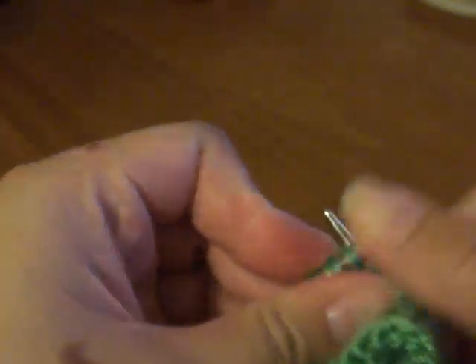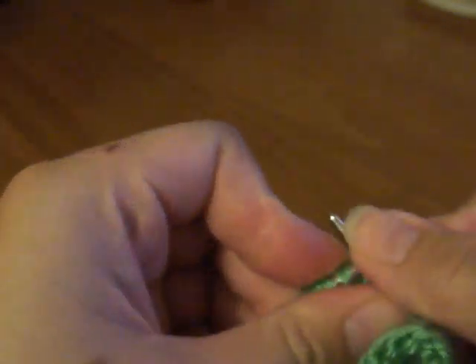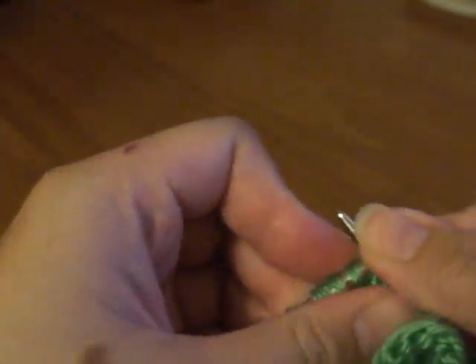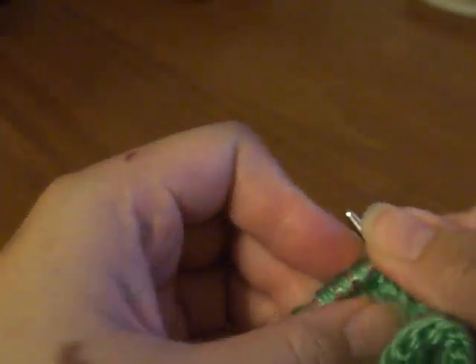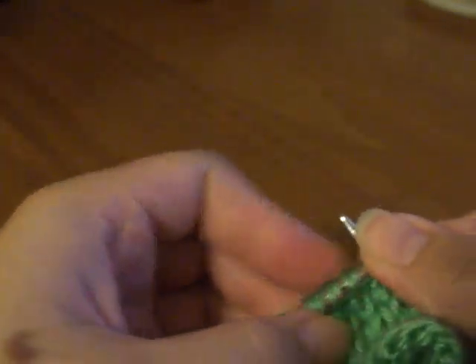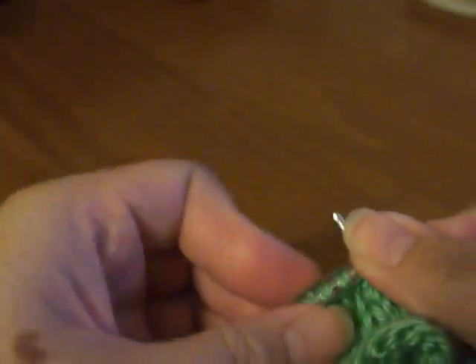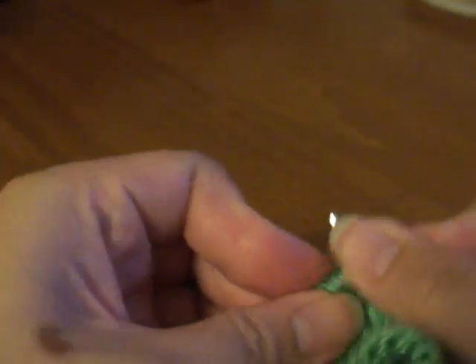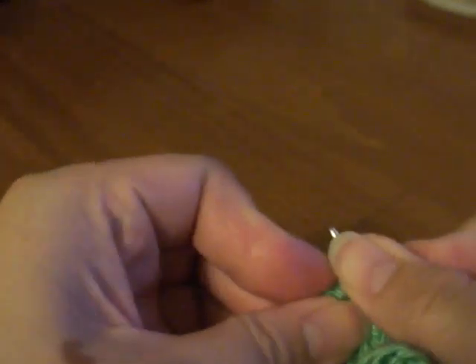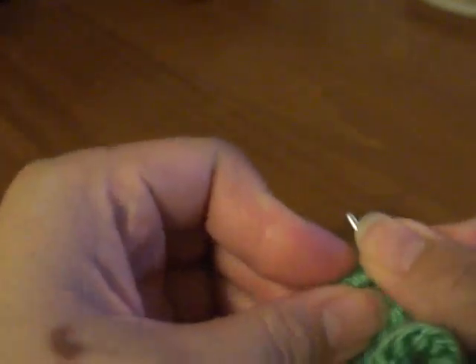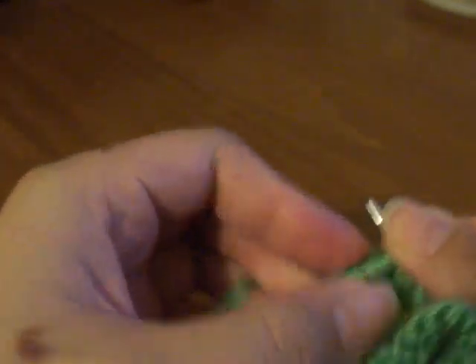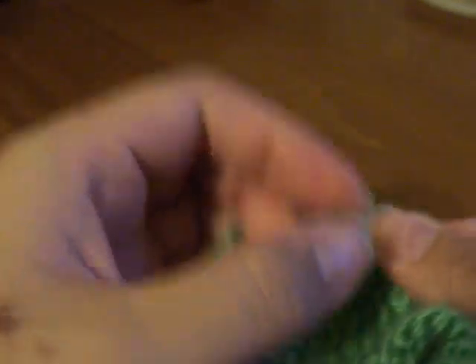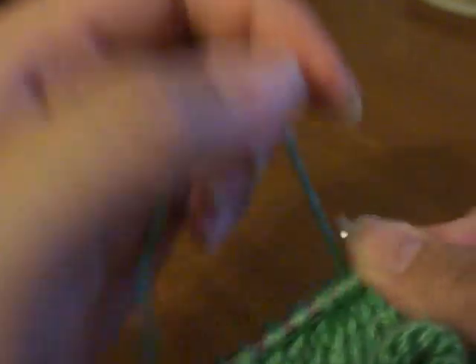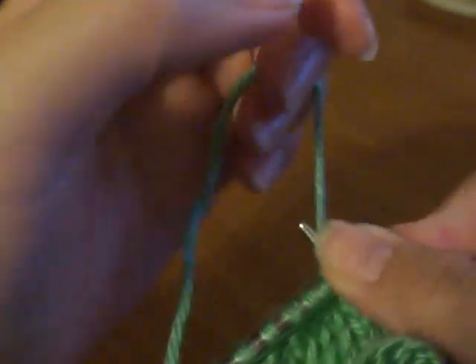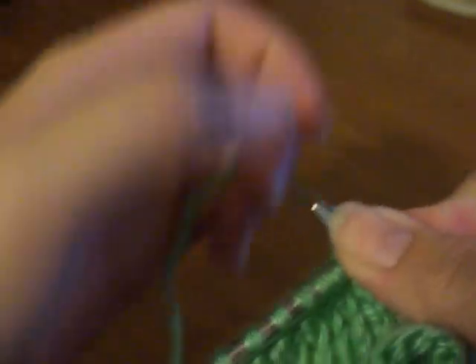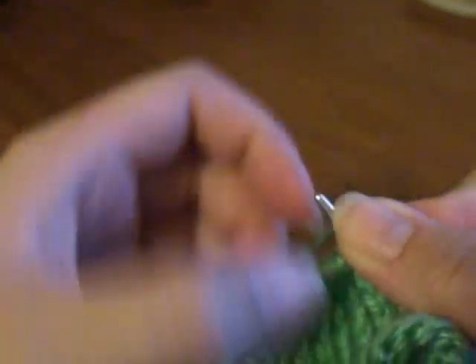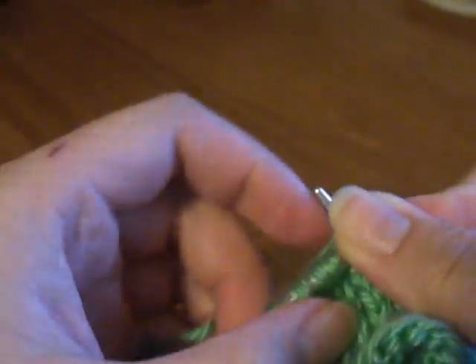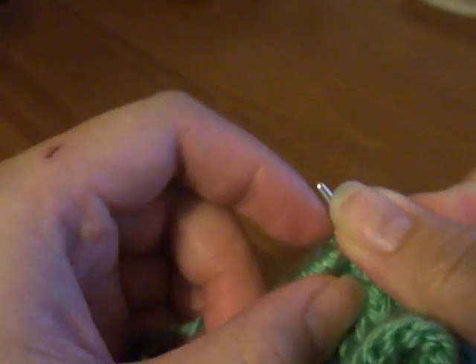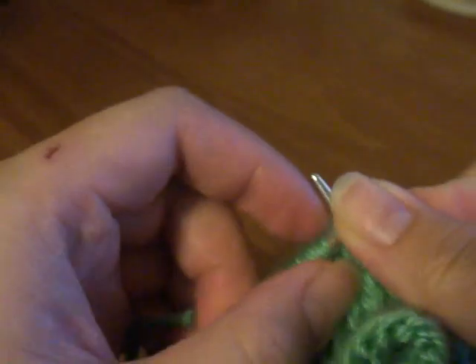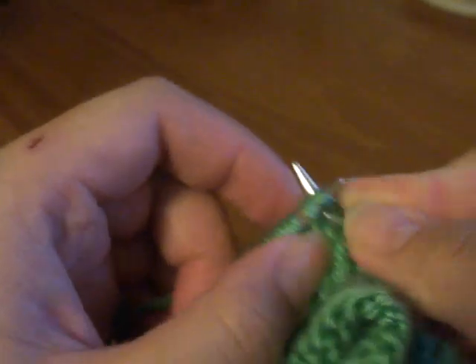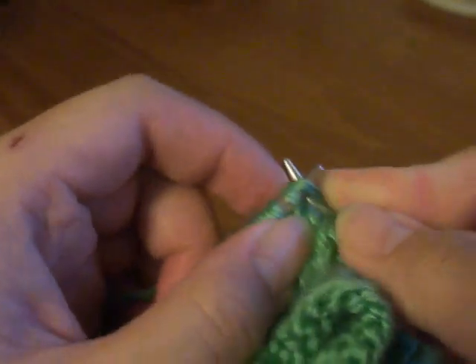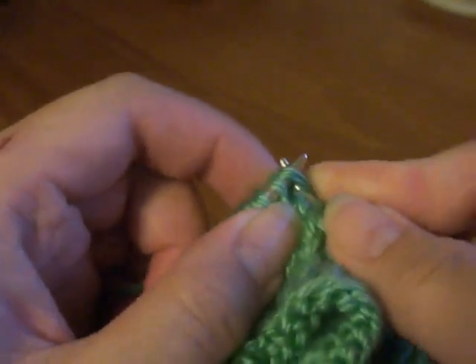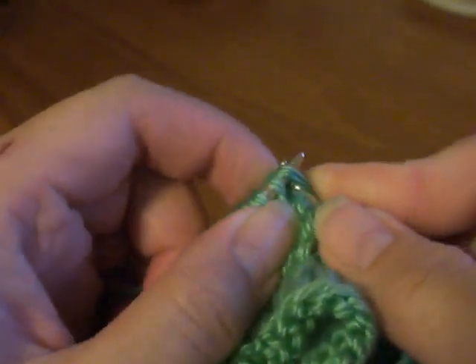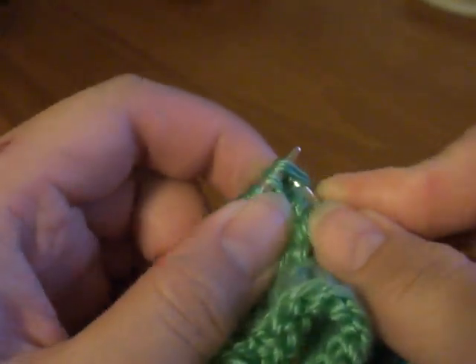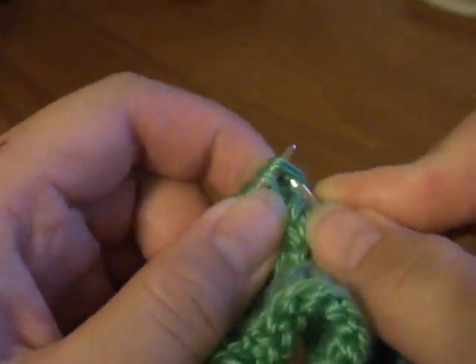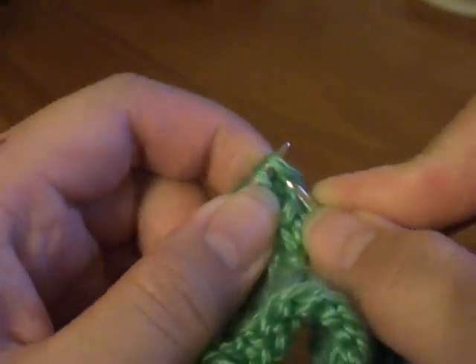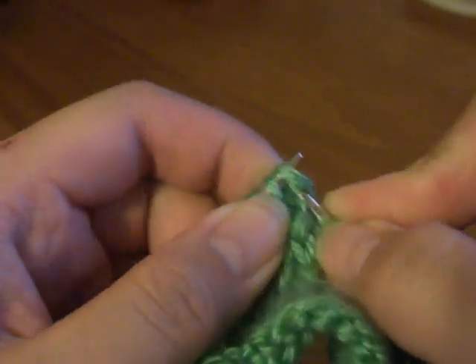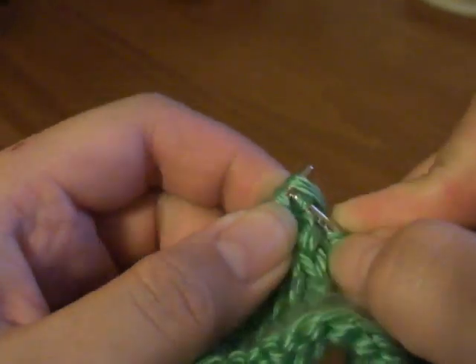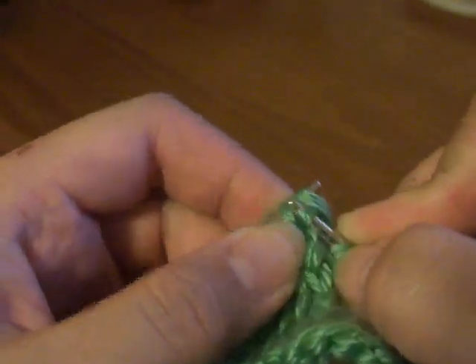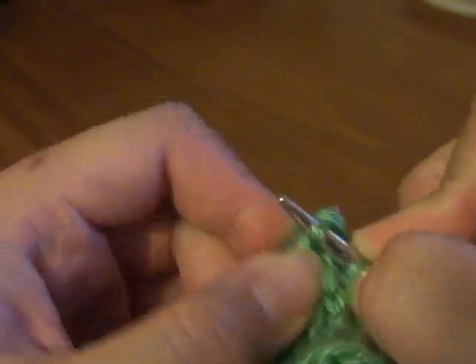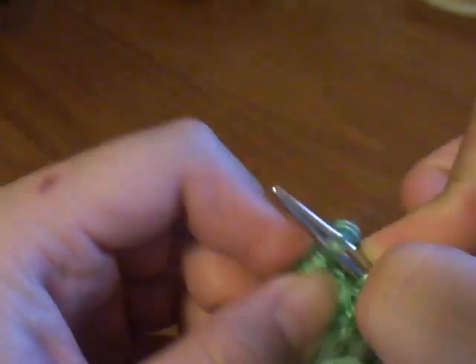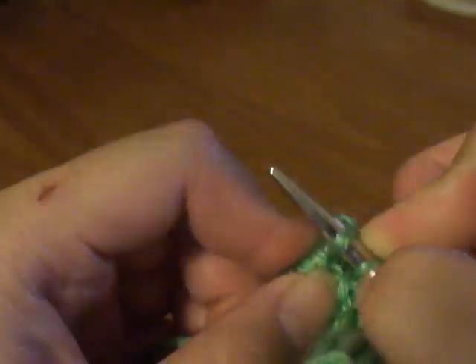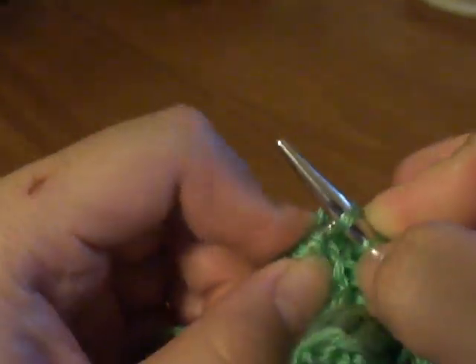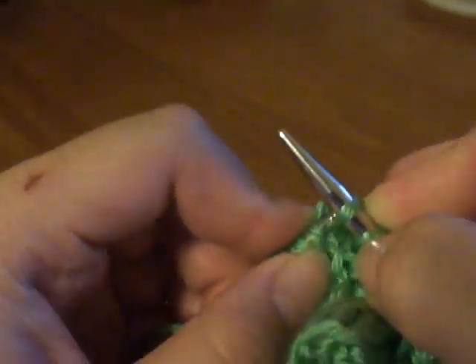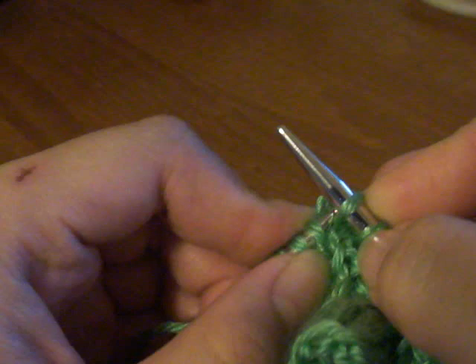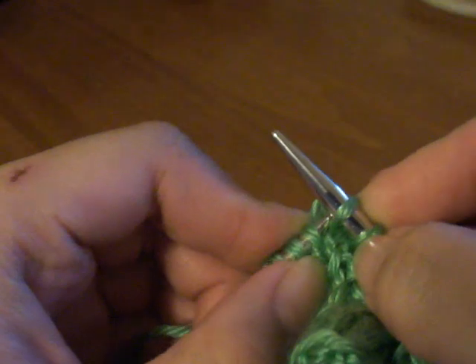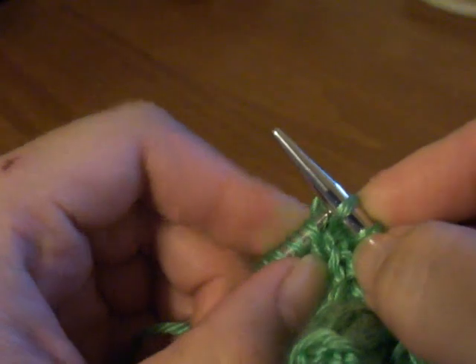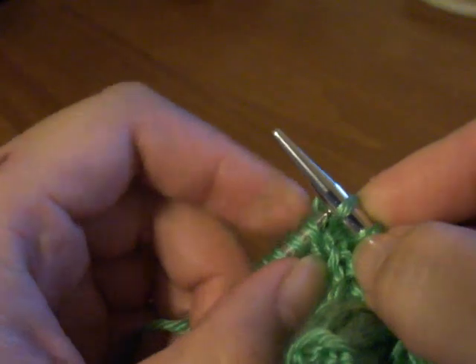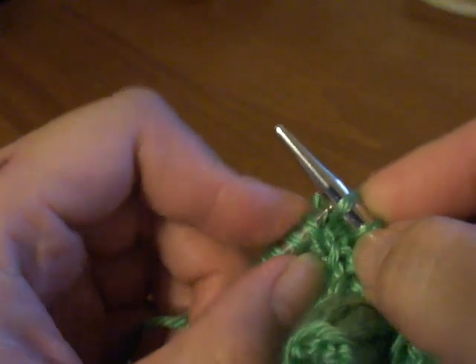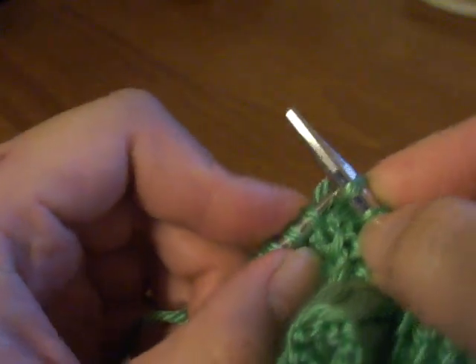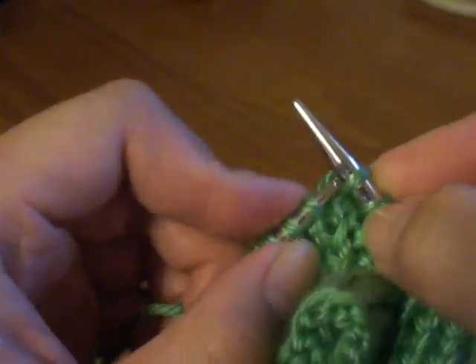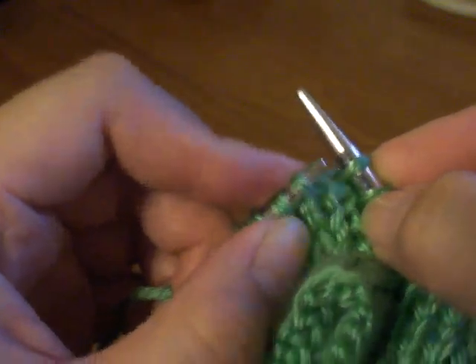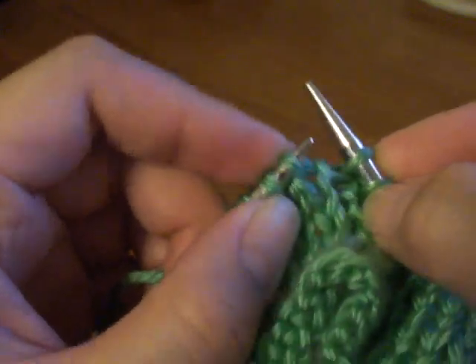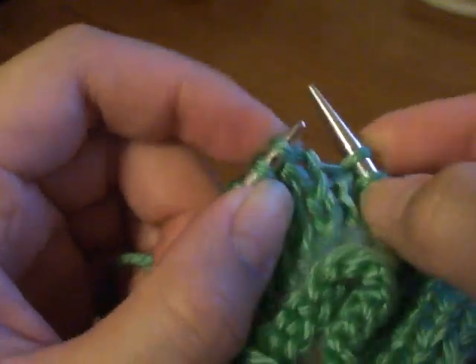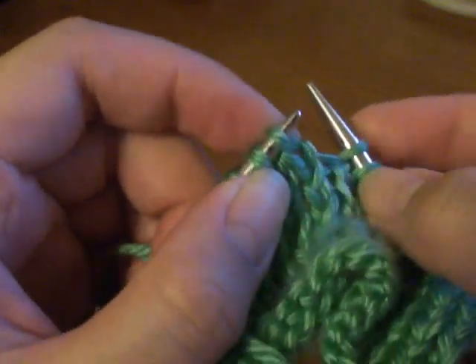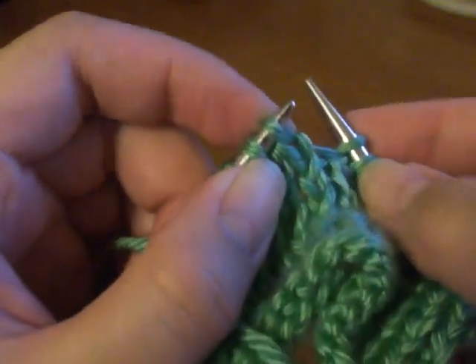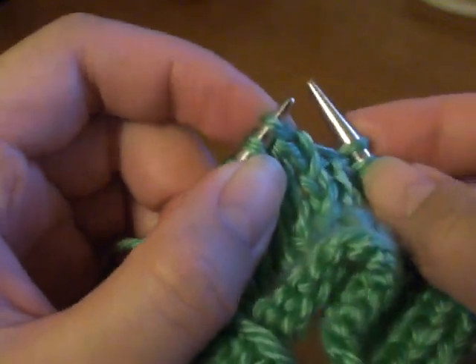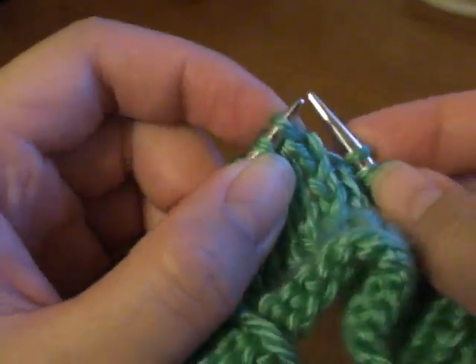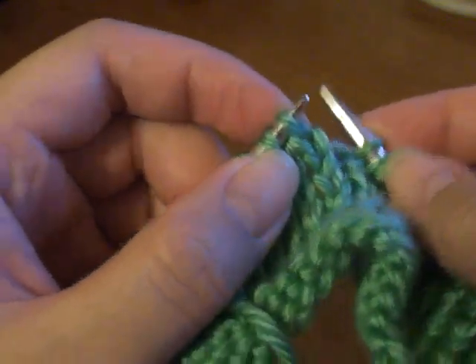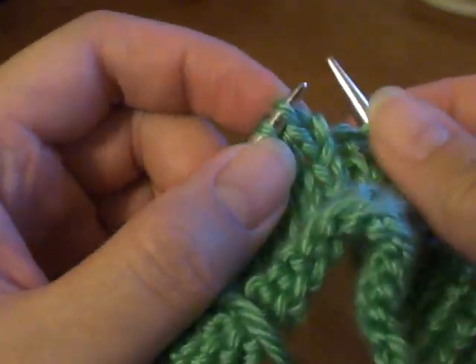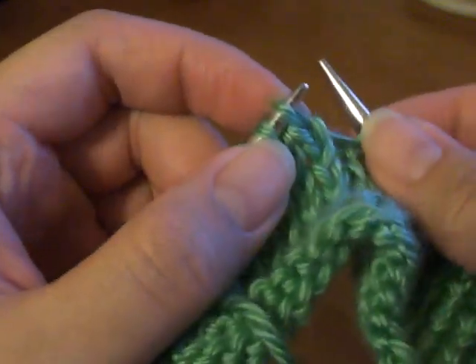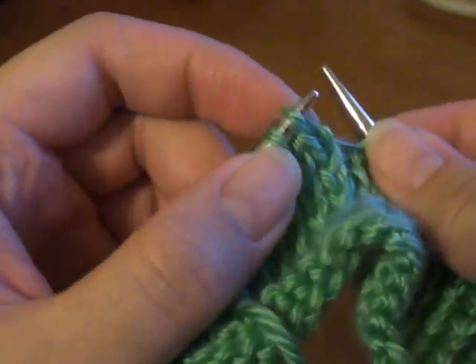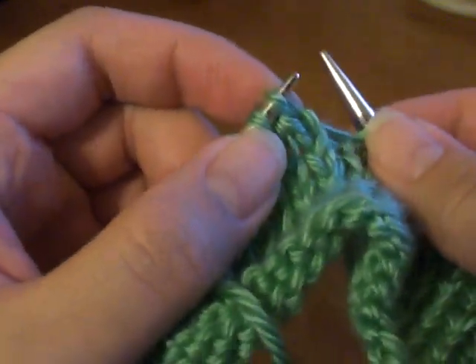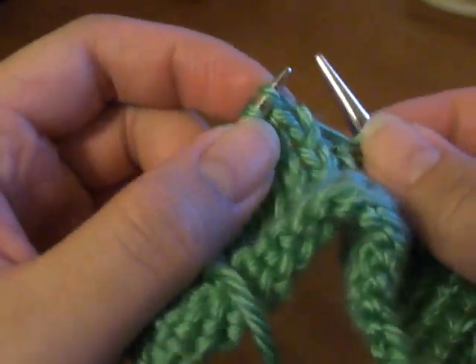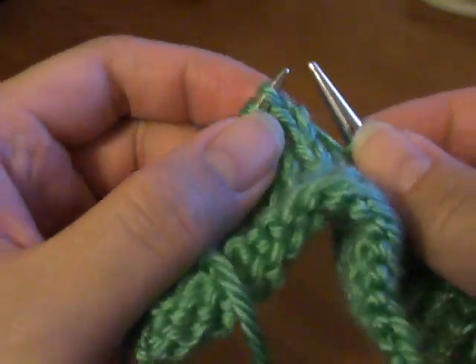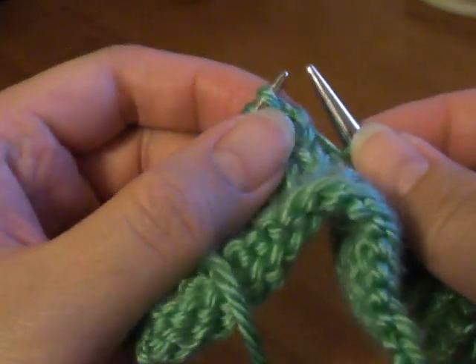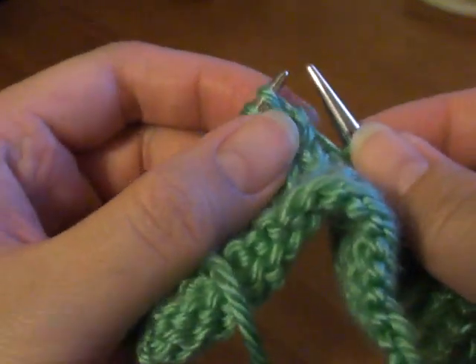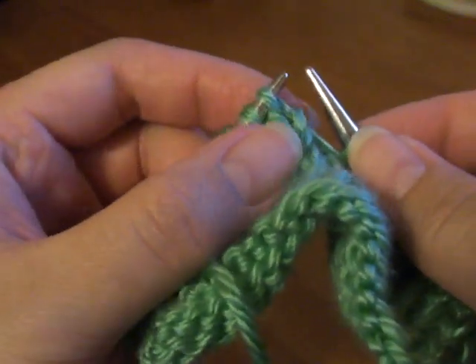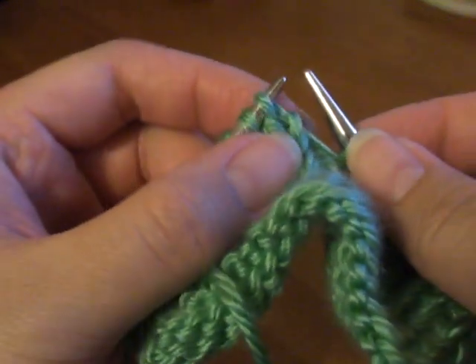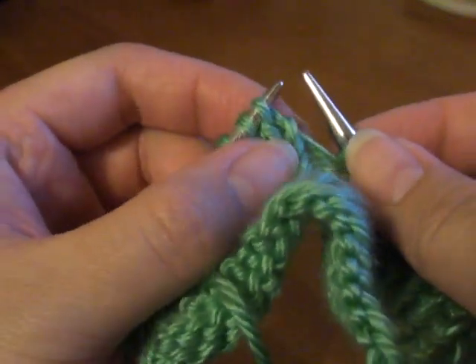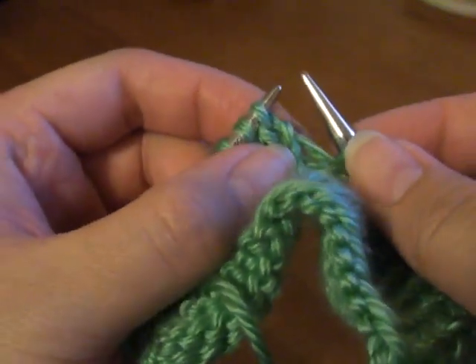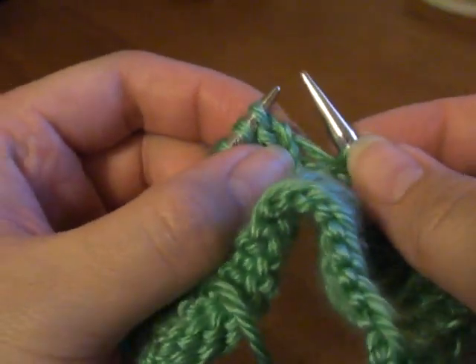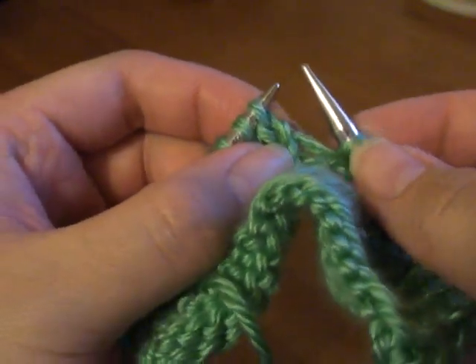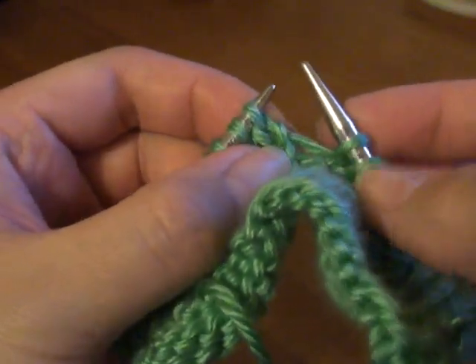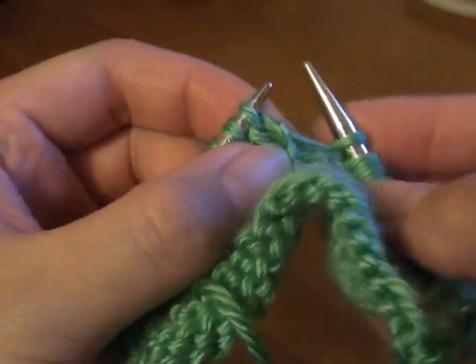And then you just knit. And that is the Make One right-leaning.